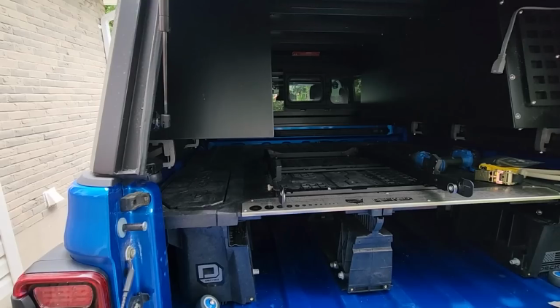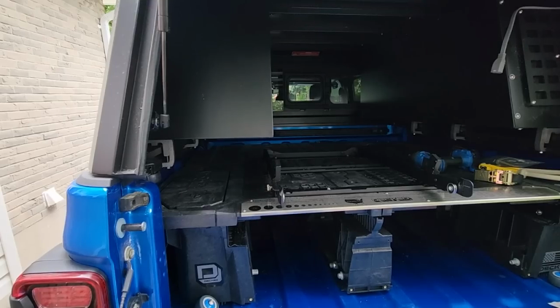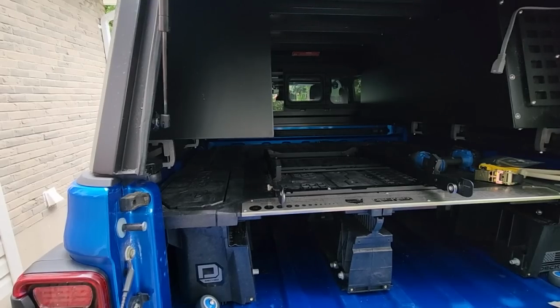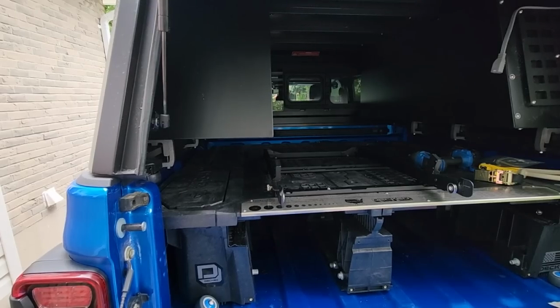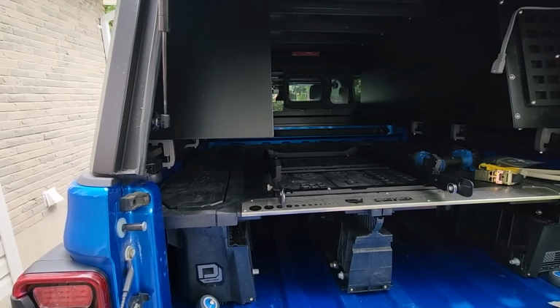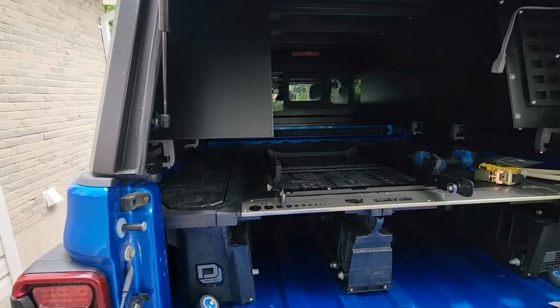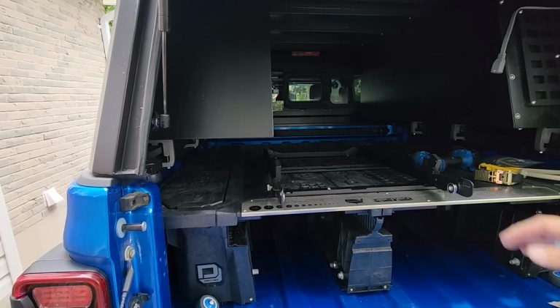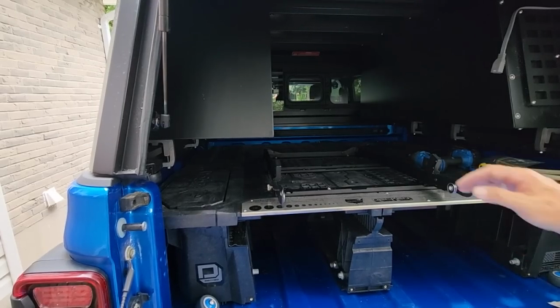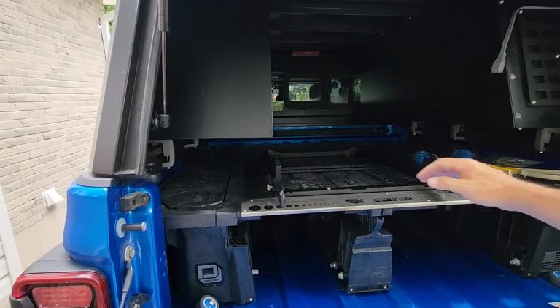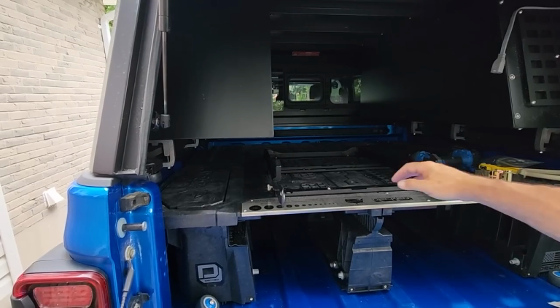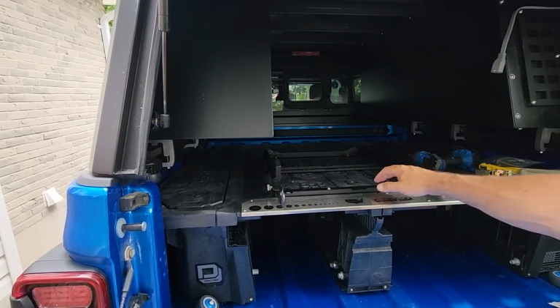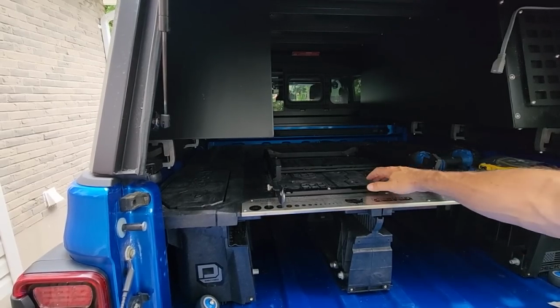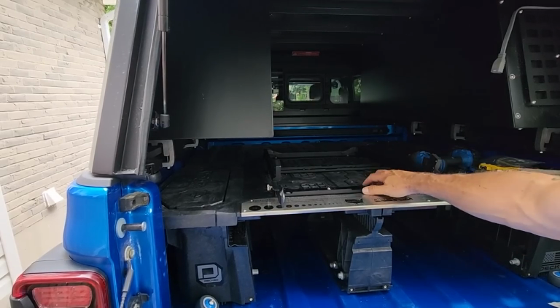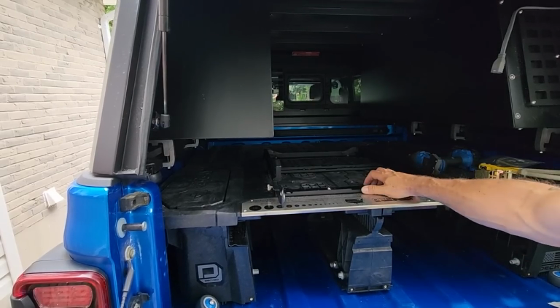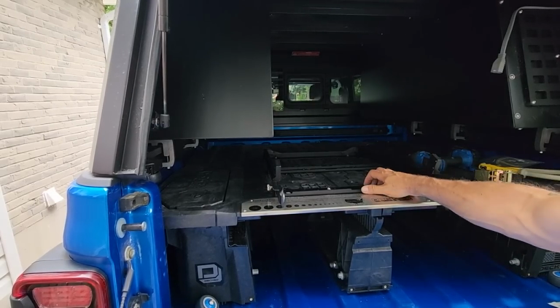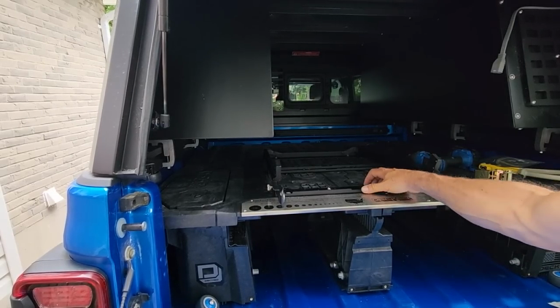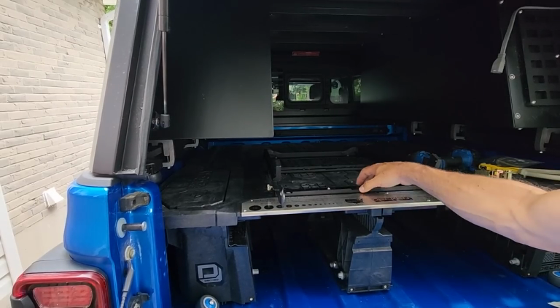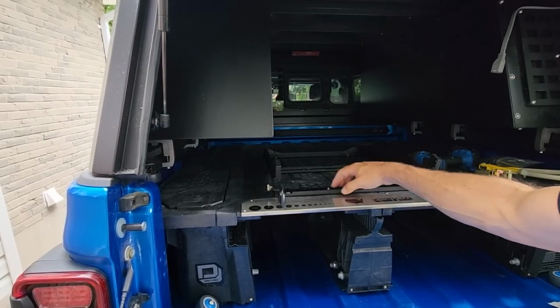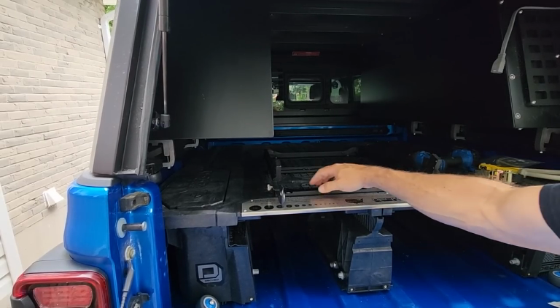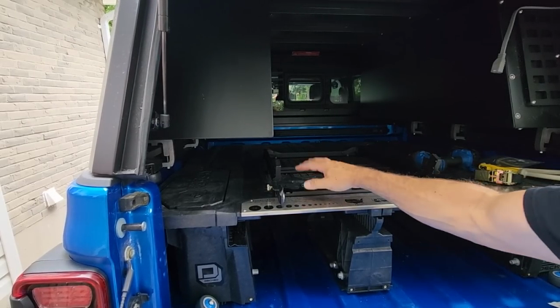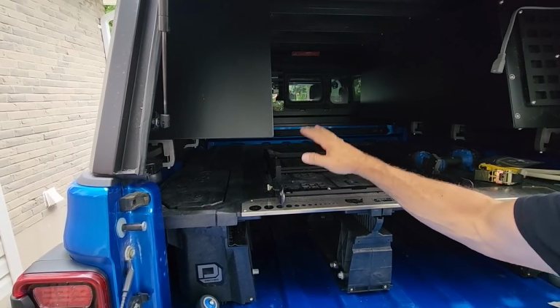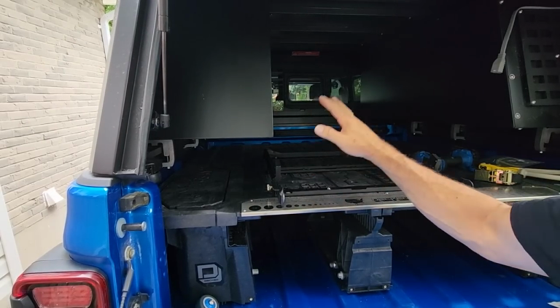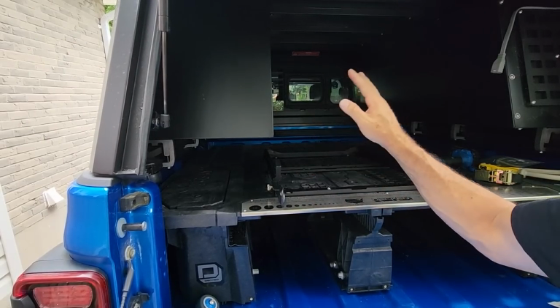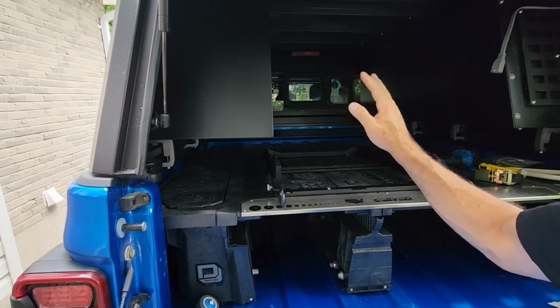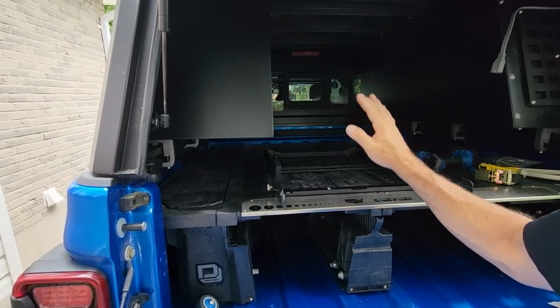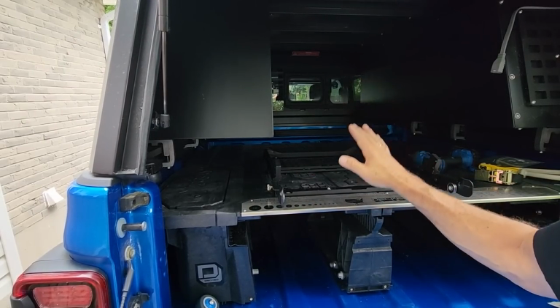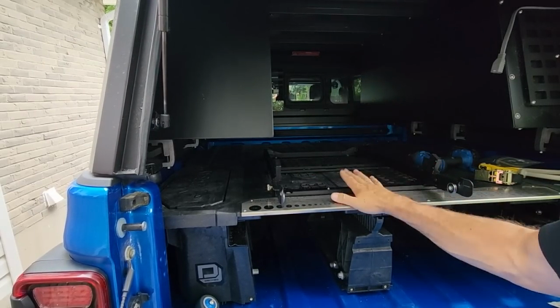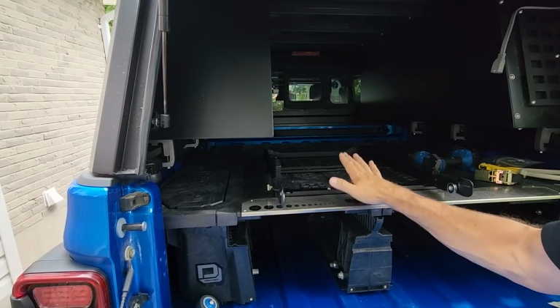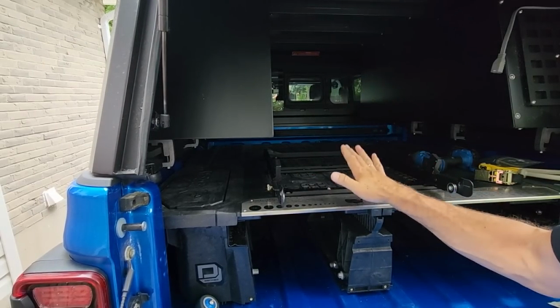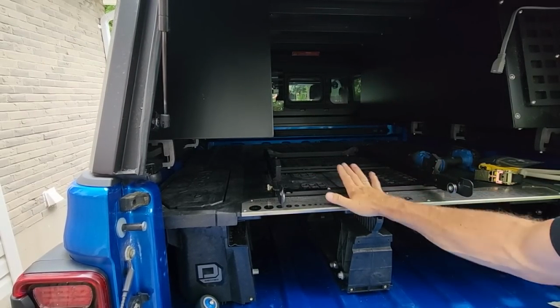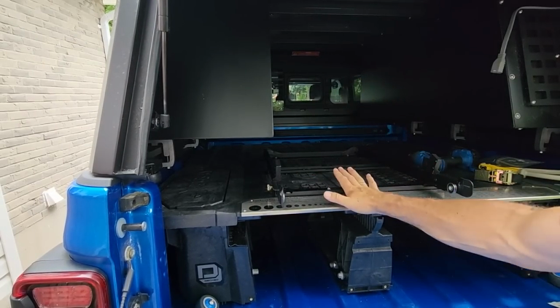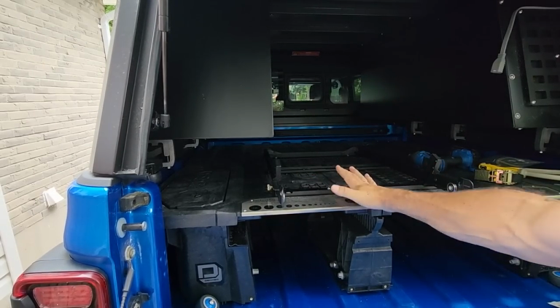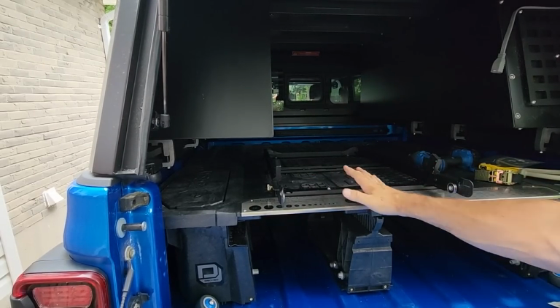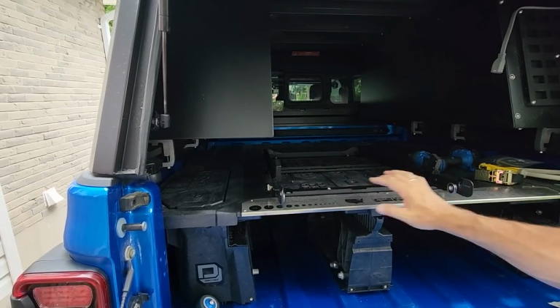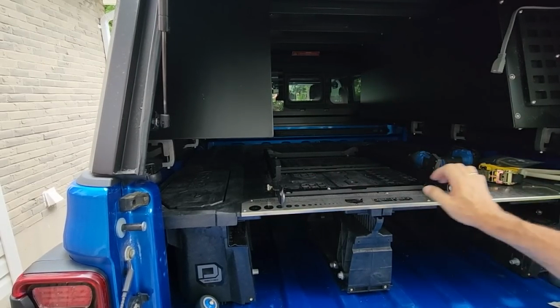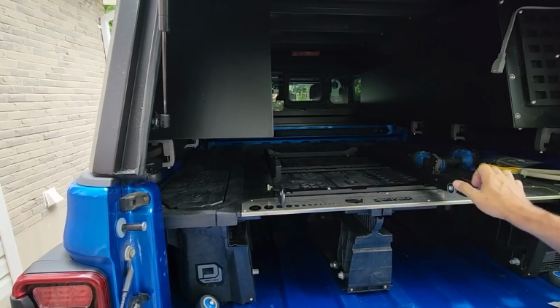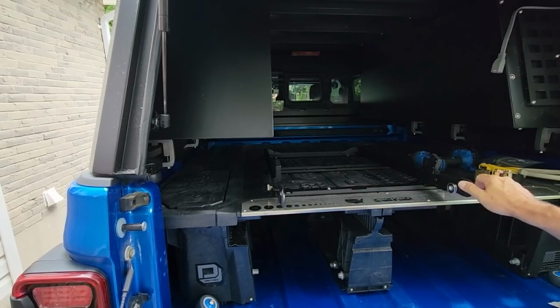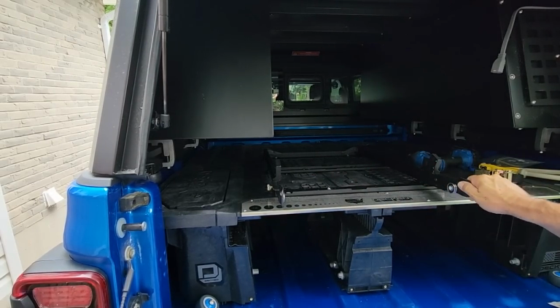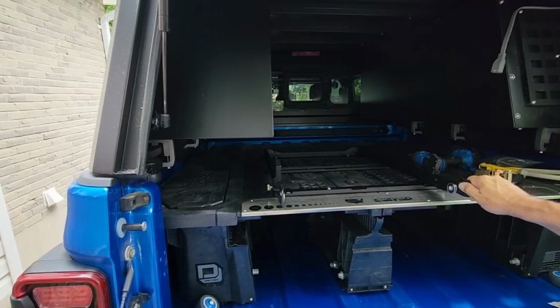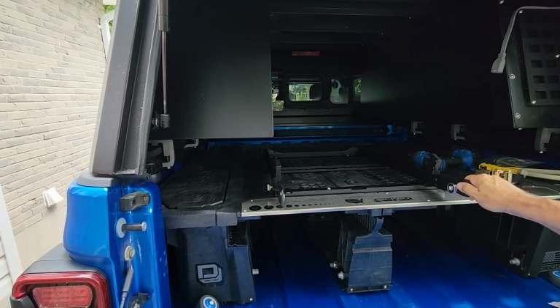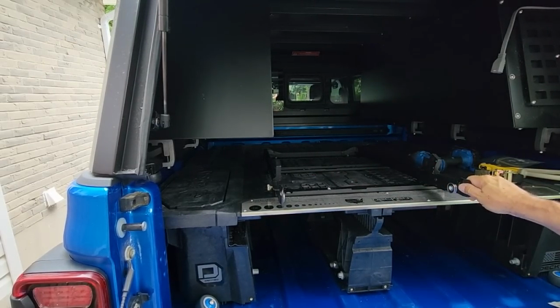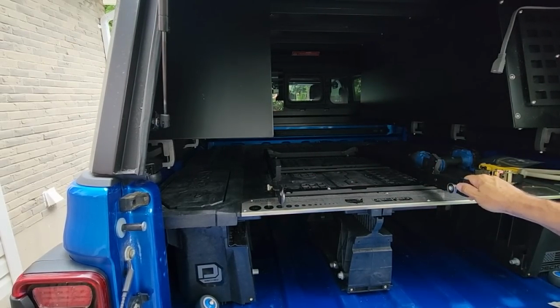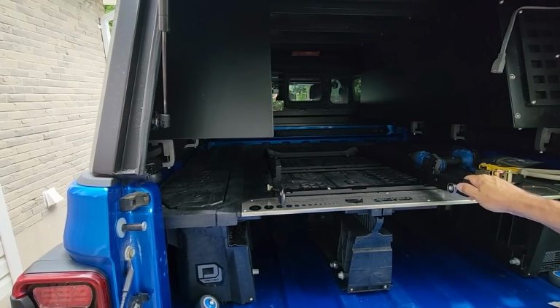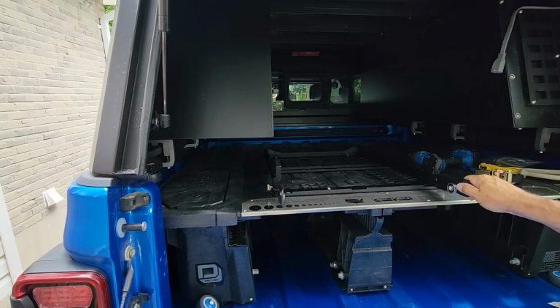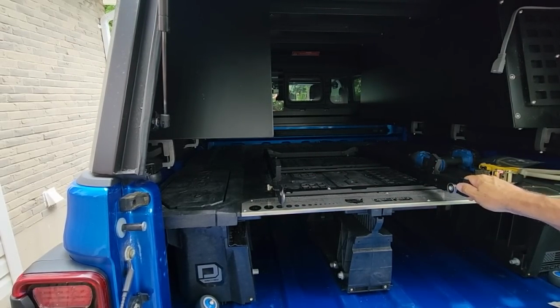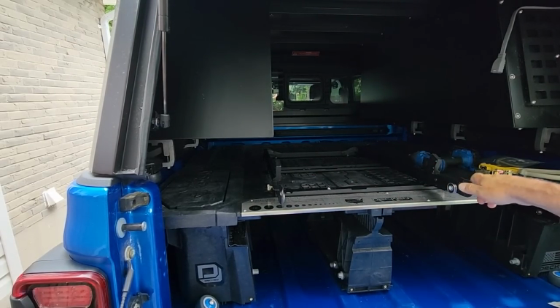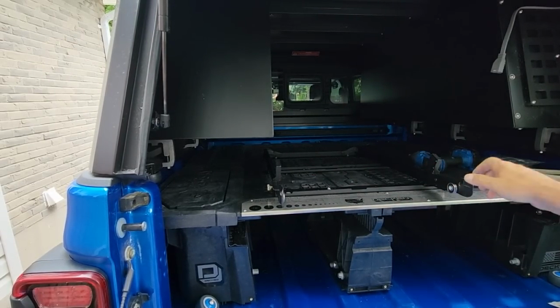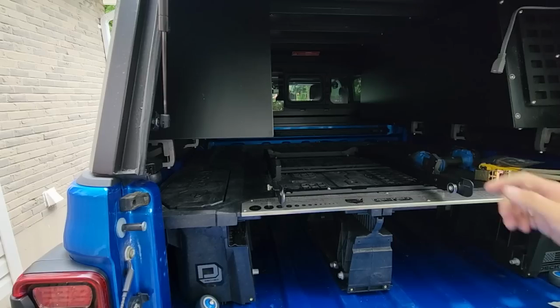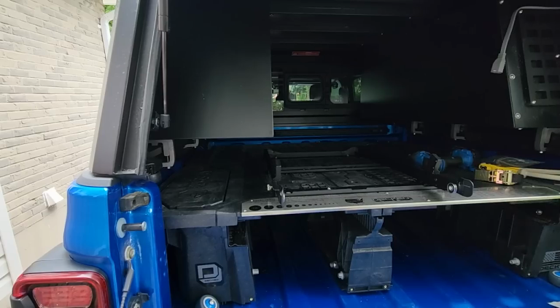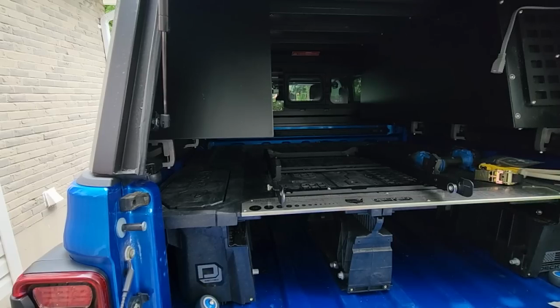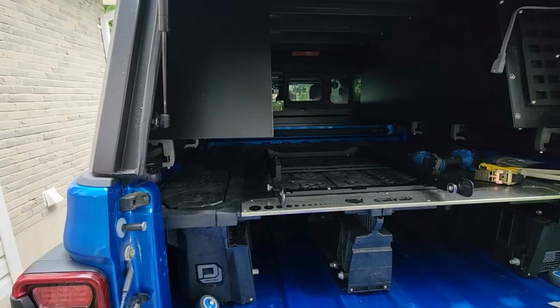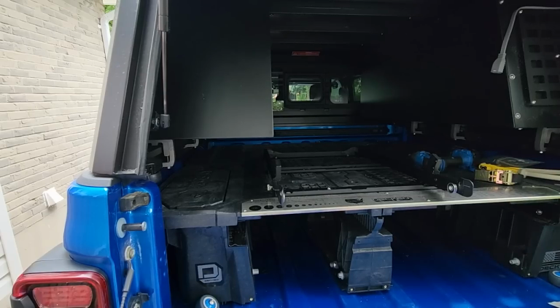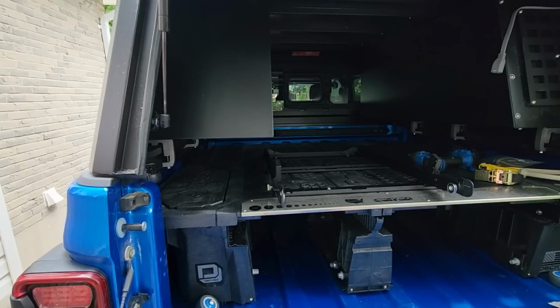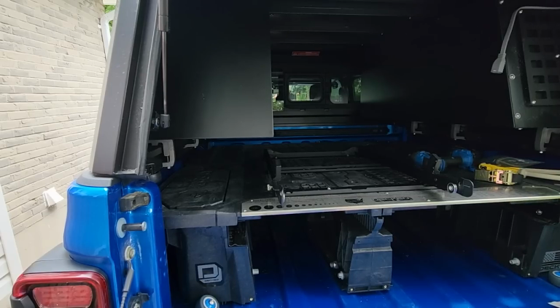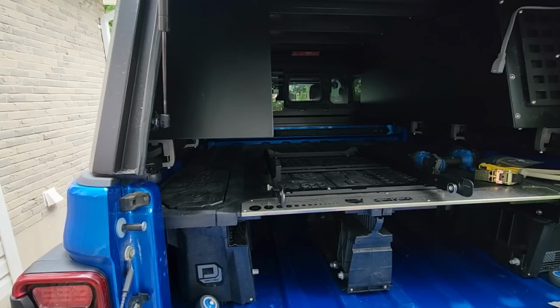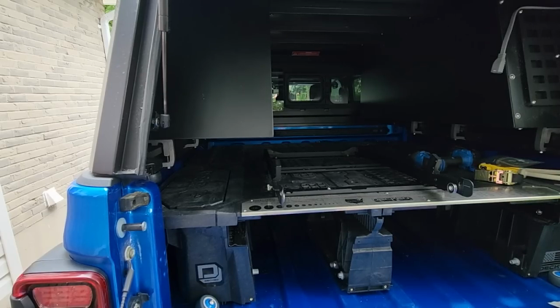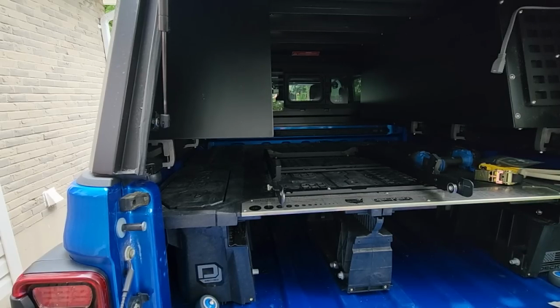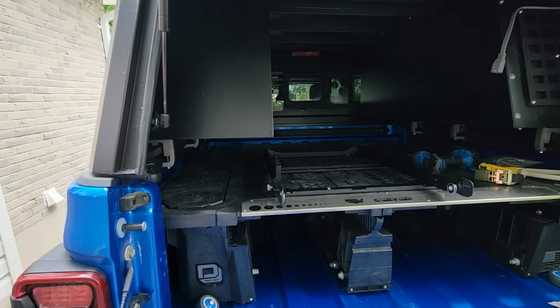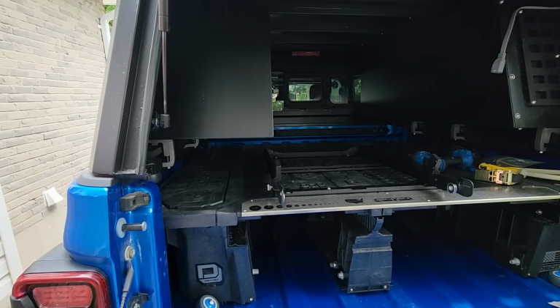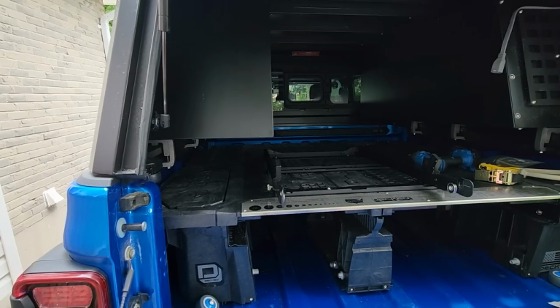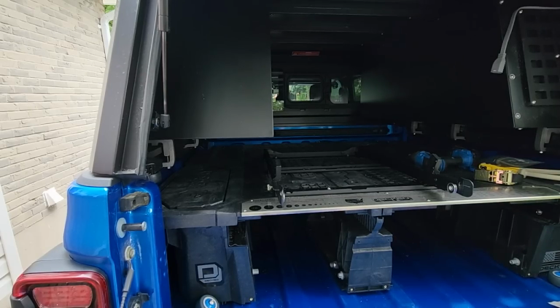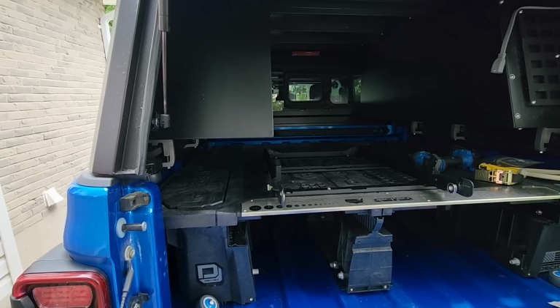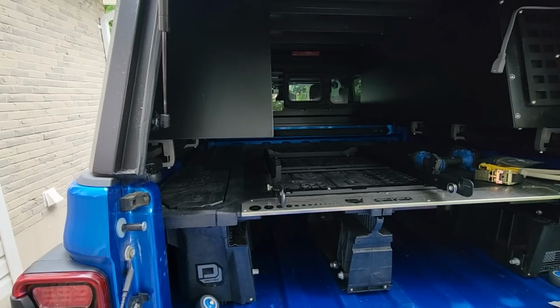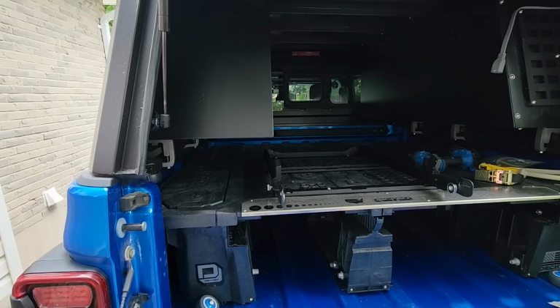So that concludes this portion of the install. Let's move on to the next portion.